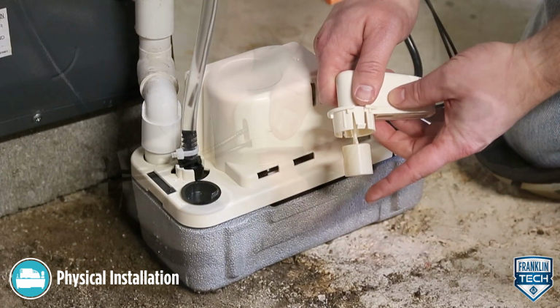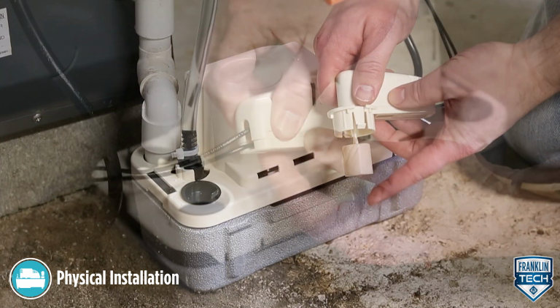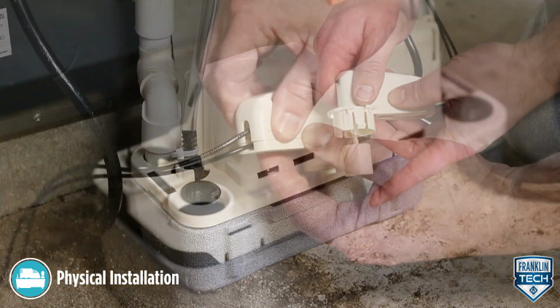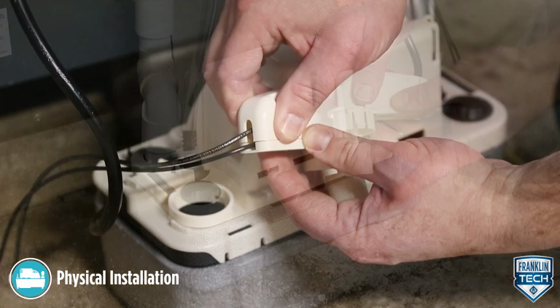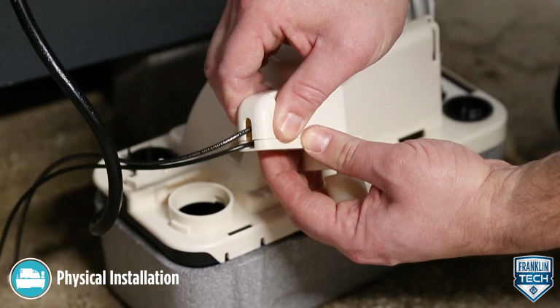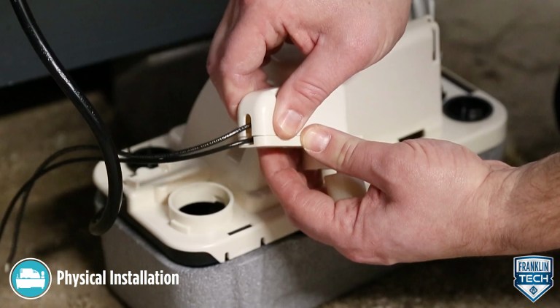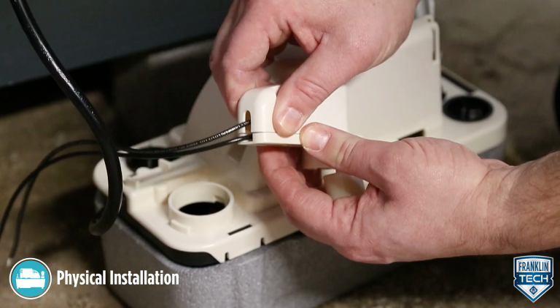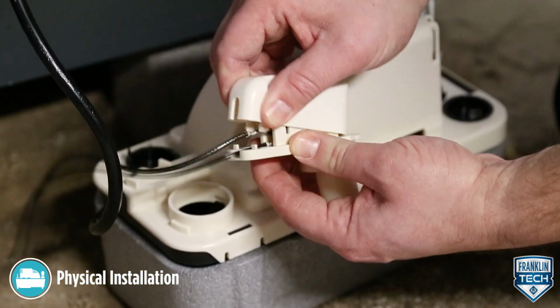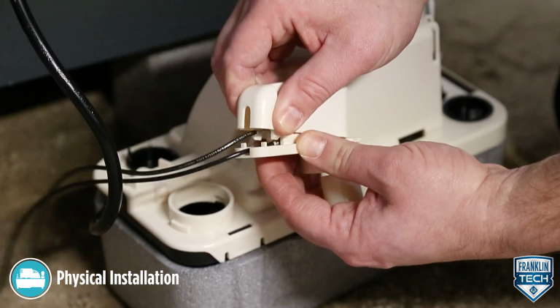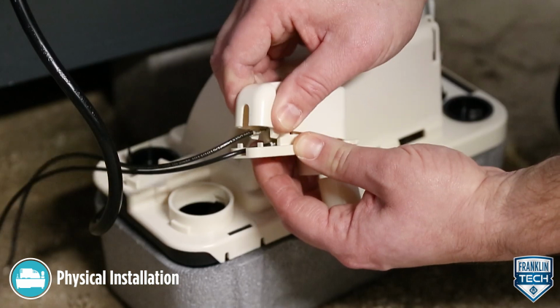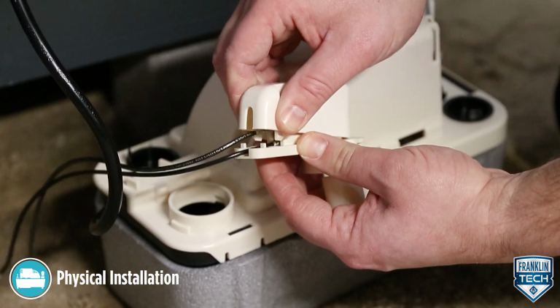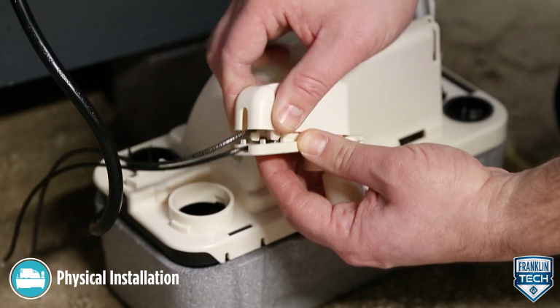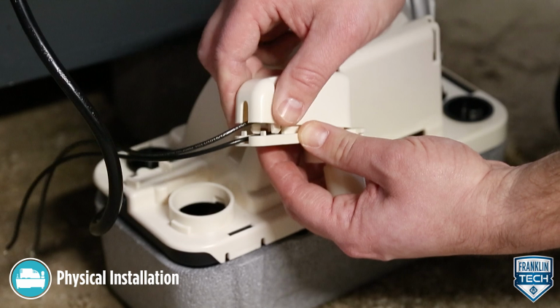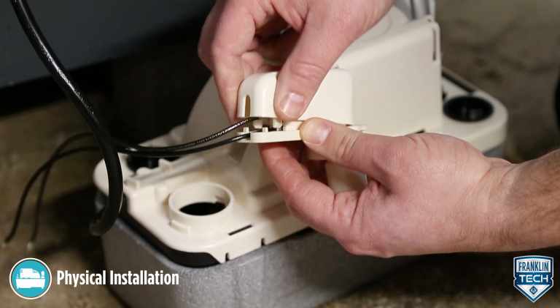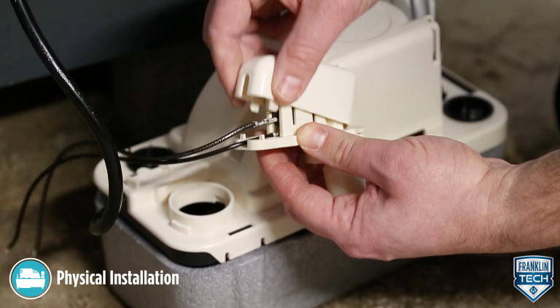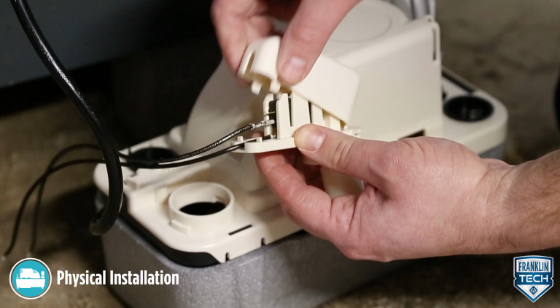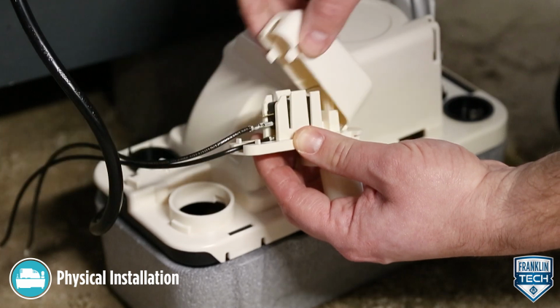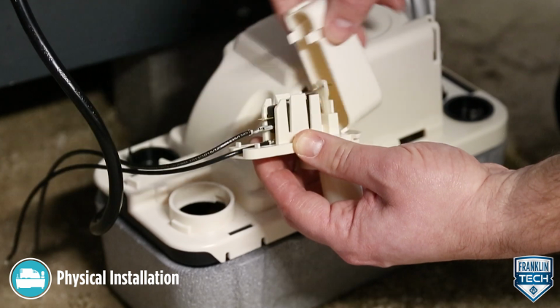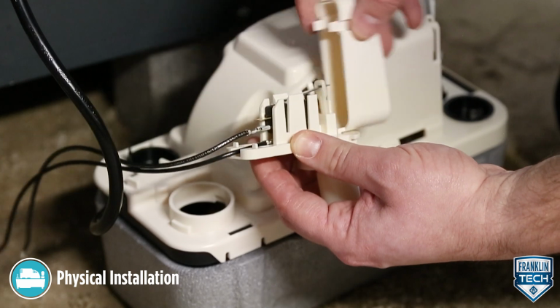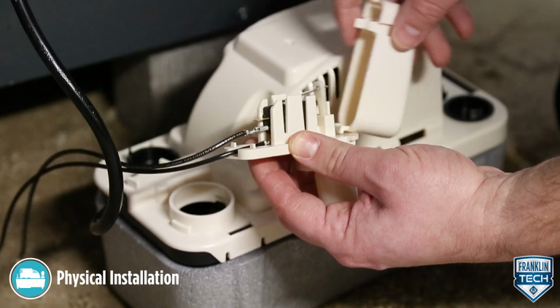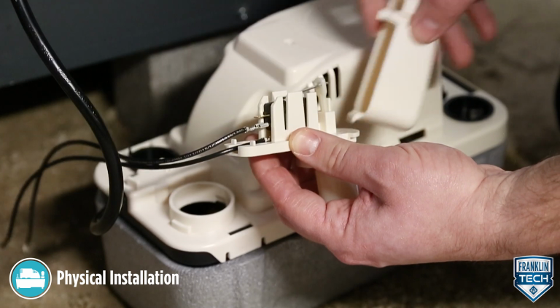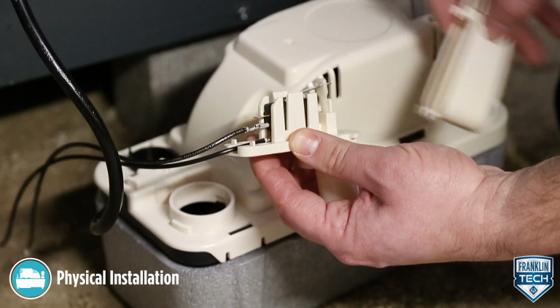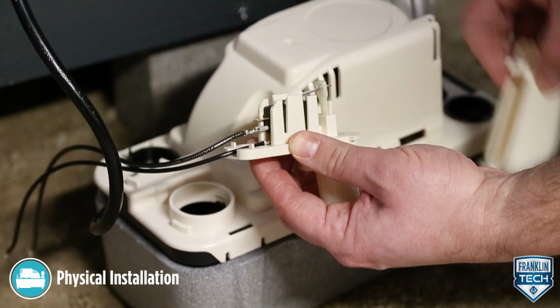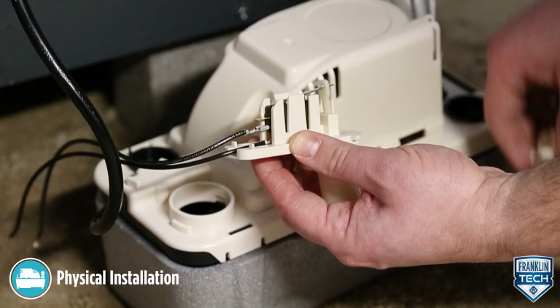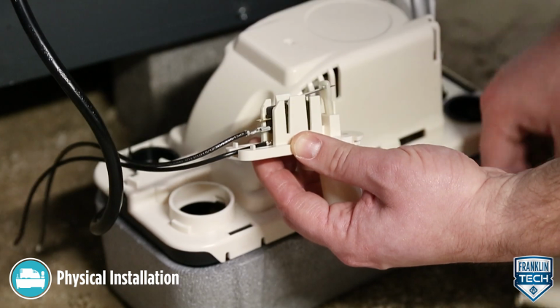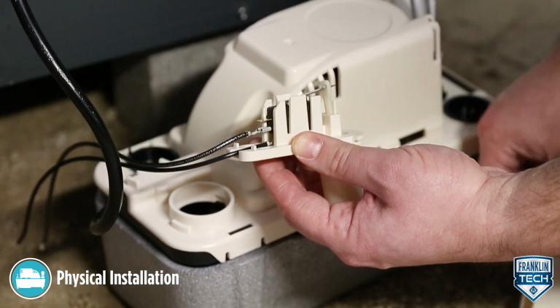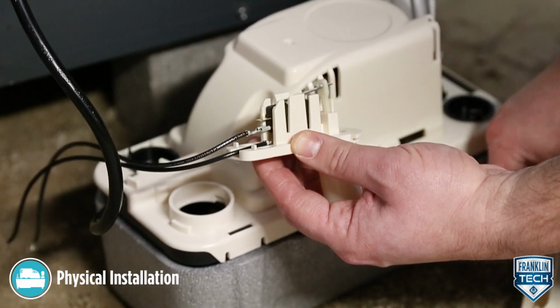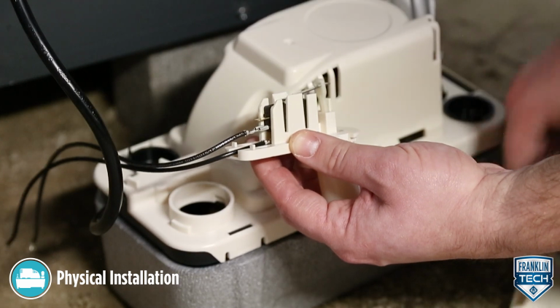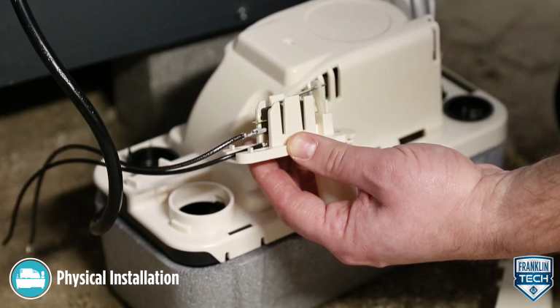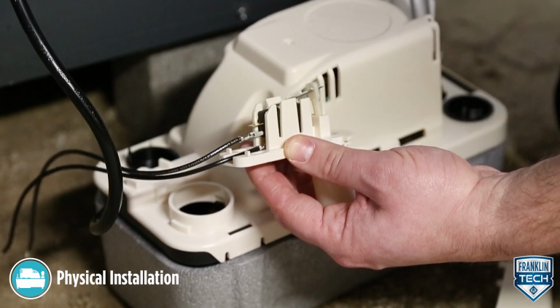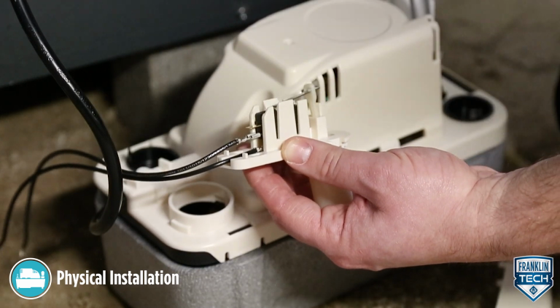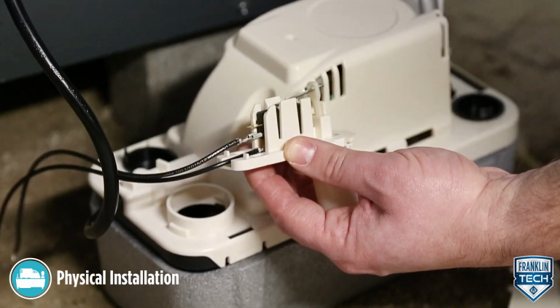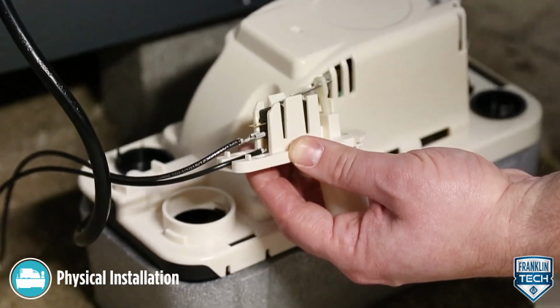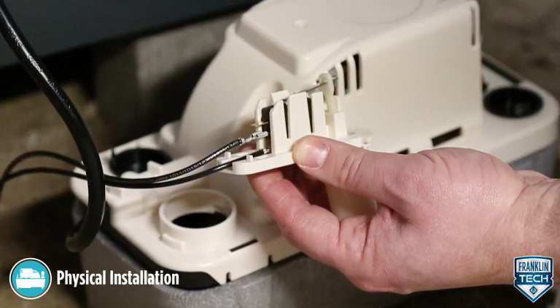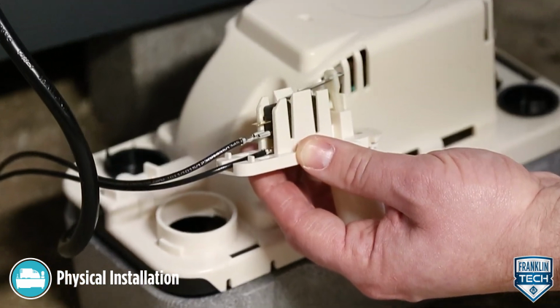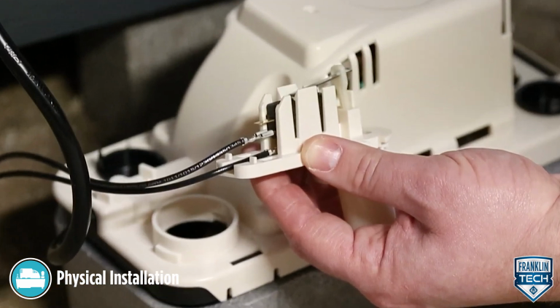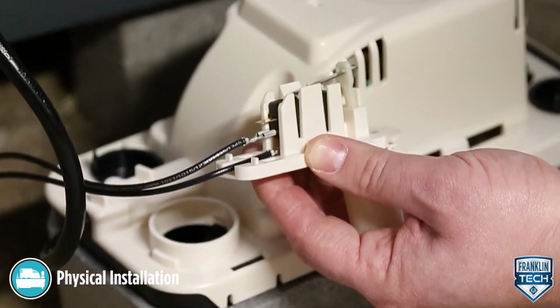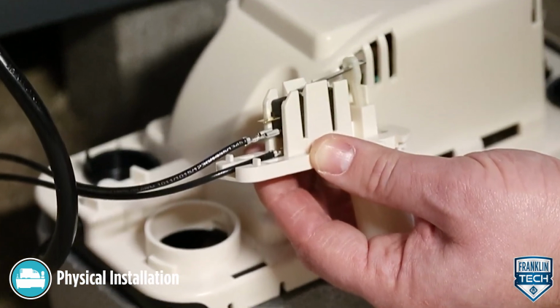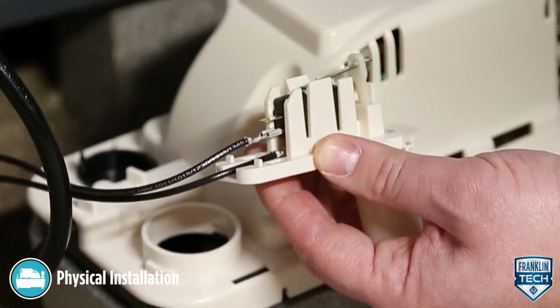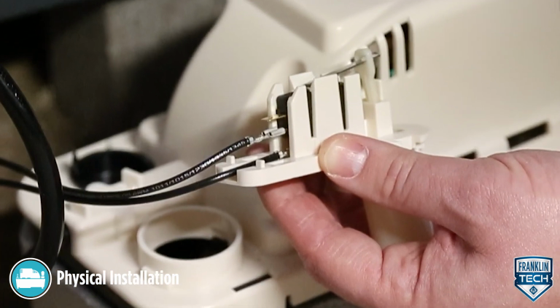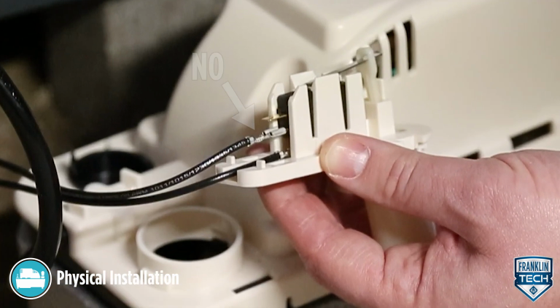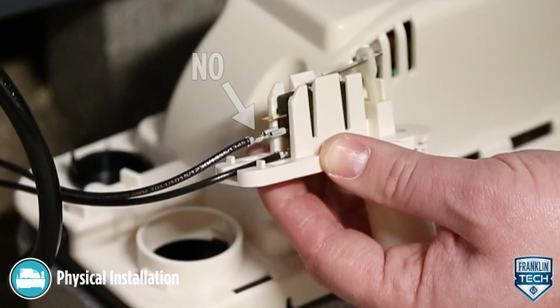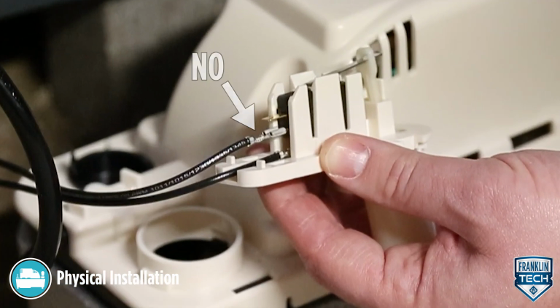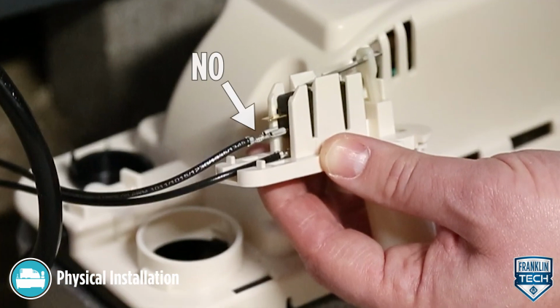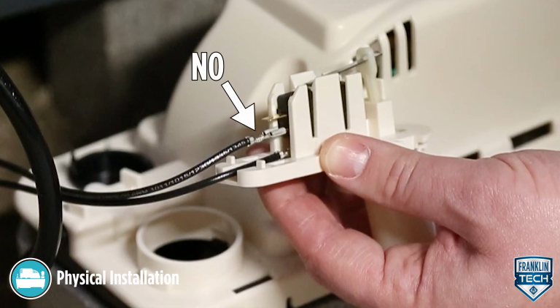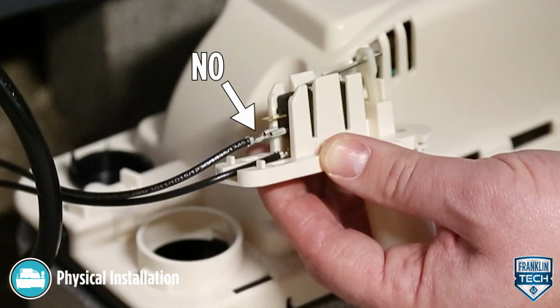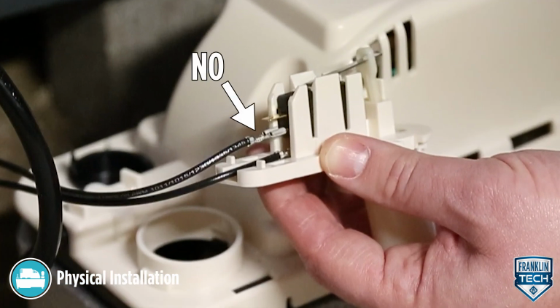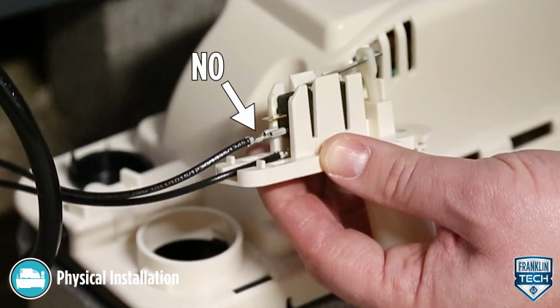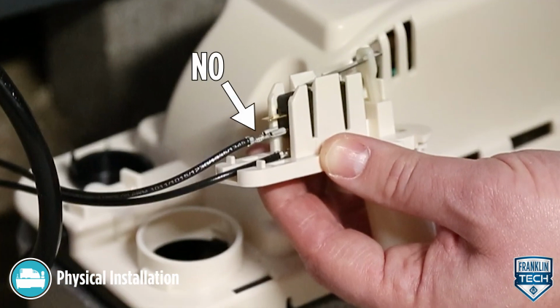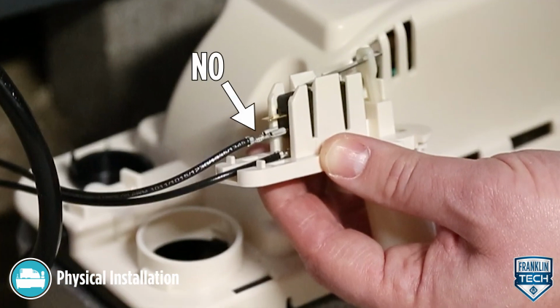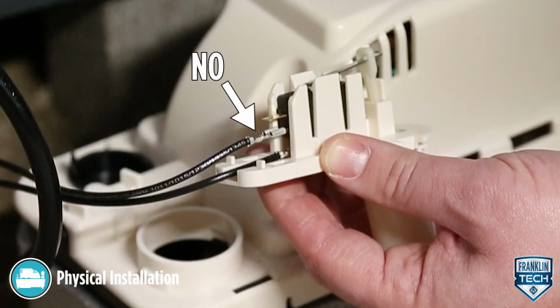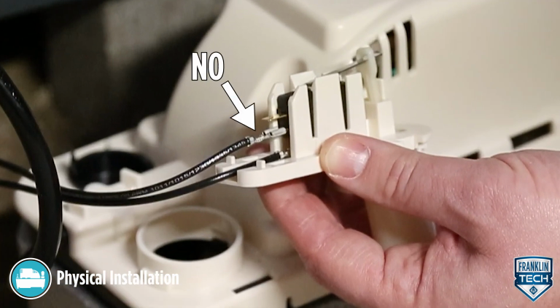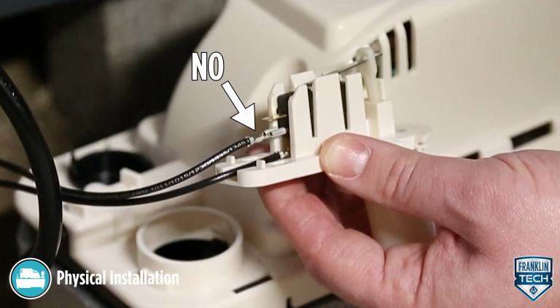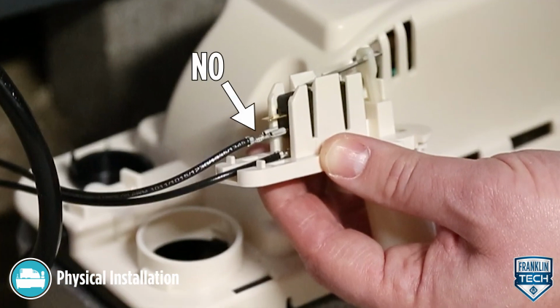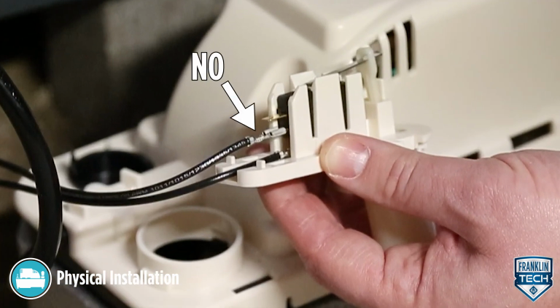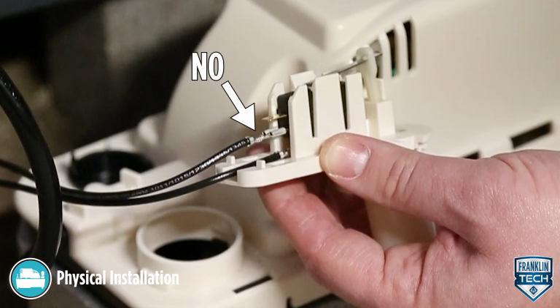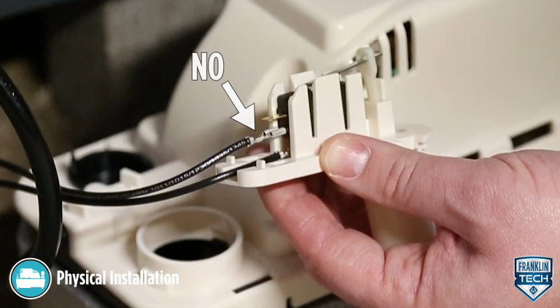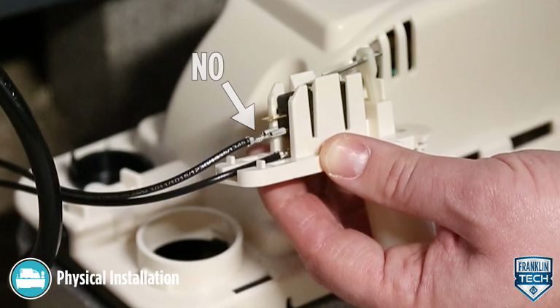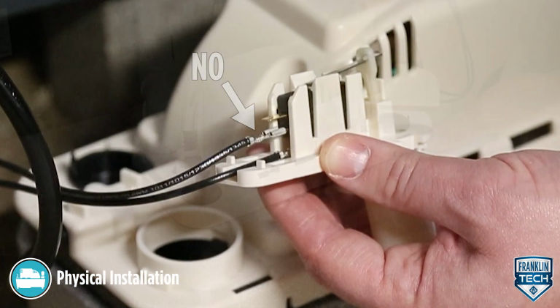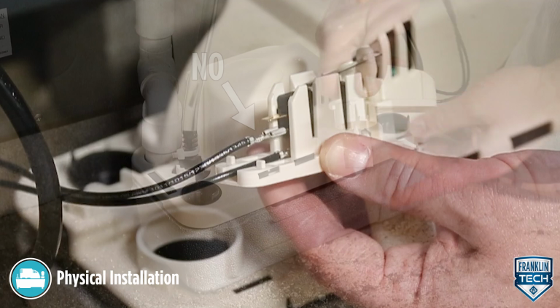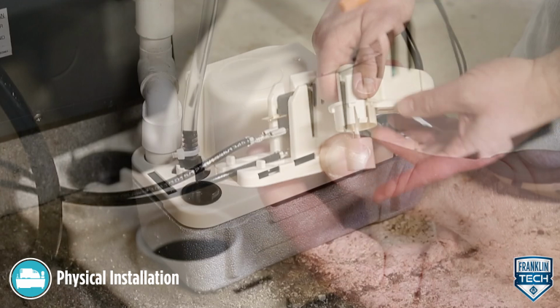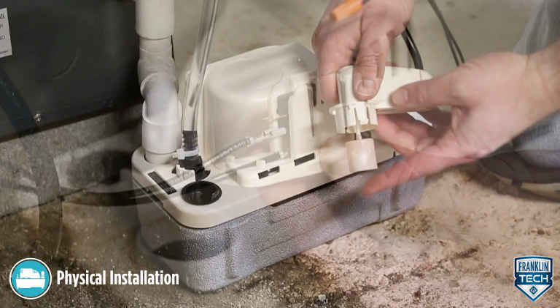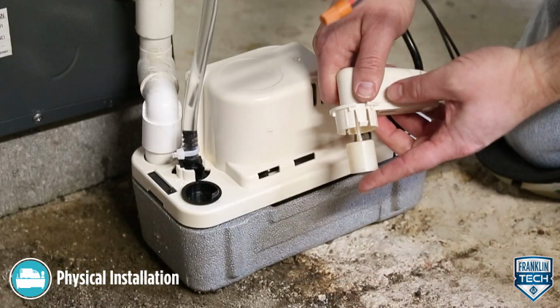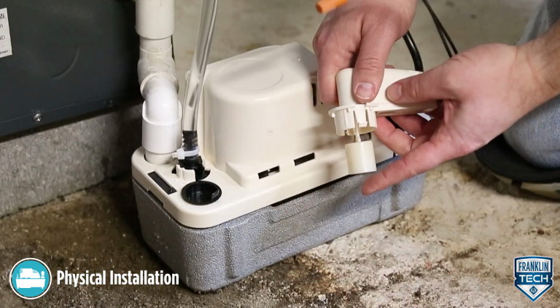If the switch is wired to the NO terminal, the air handling device should shut down when the float is raised.